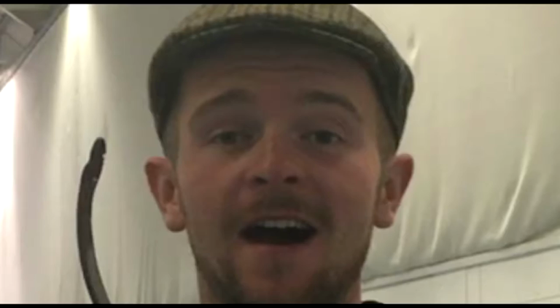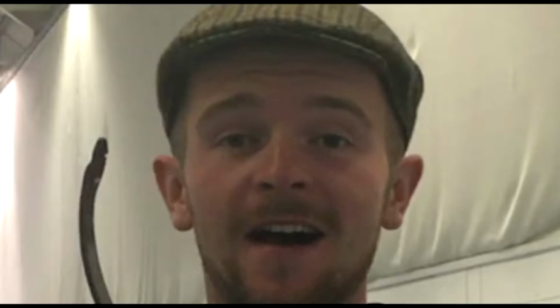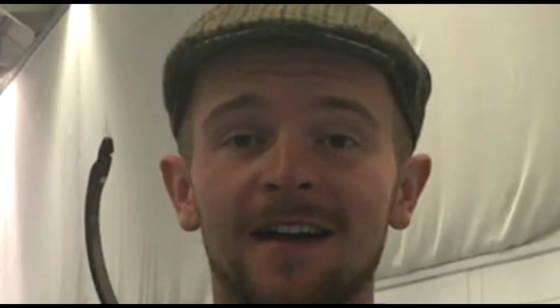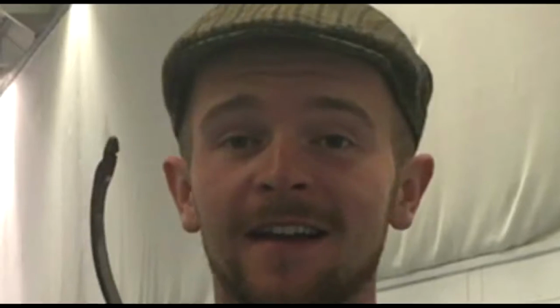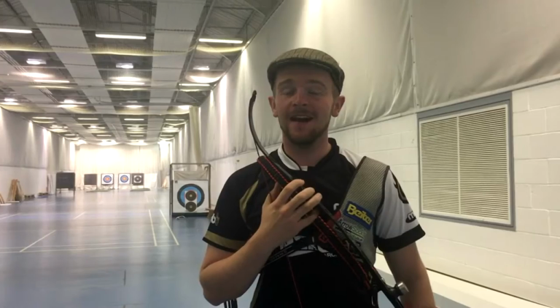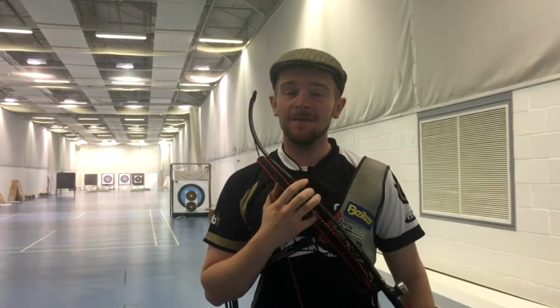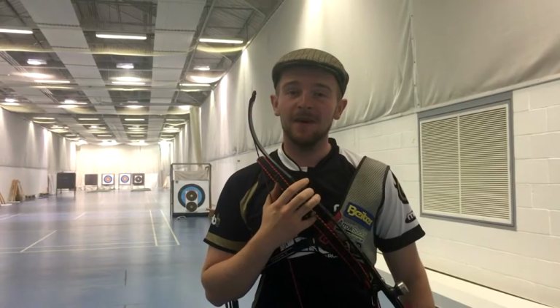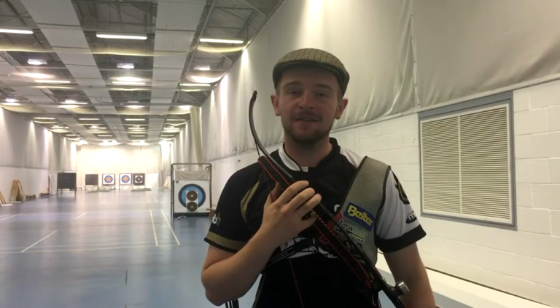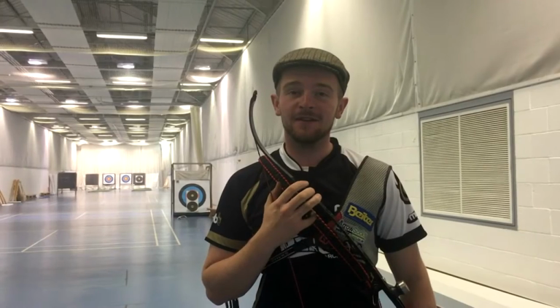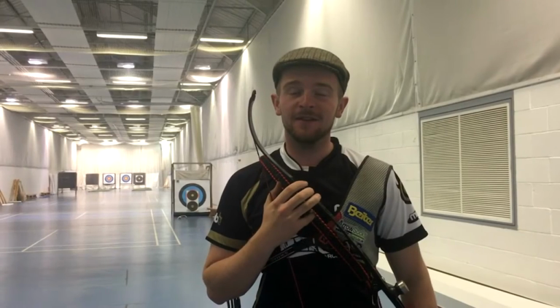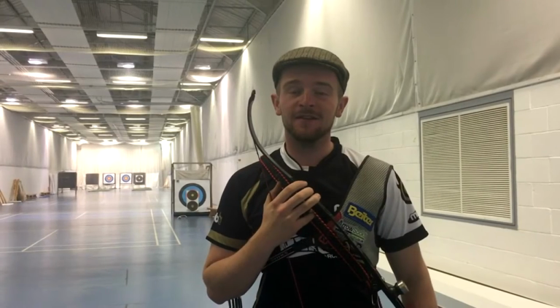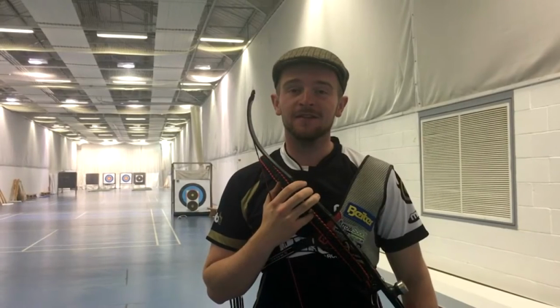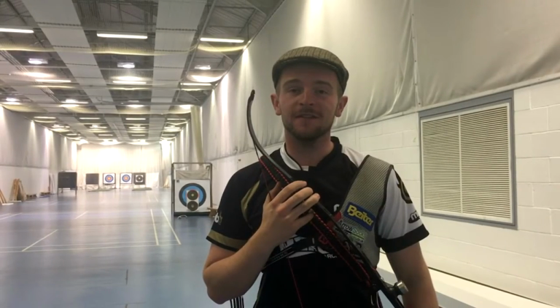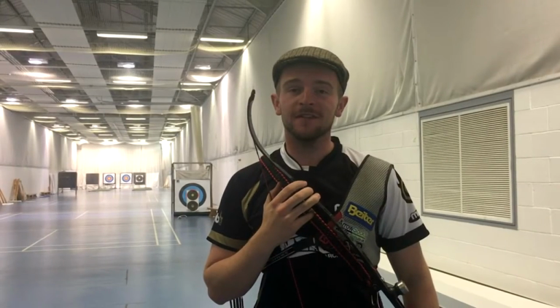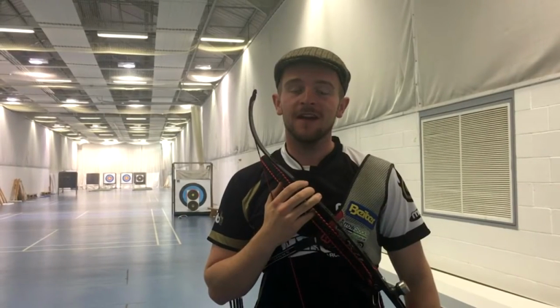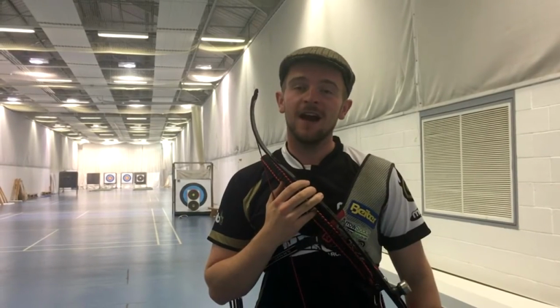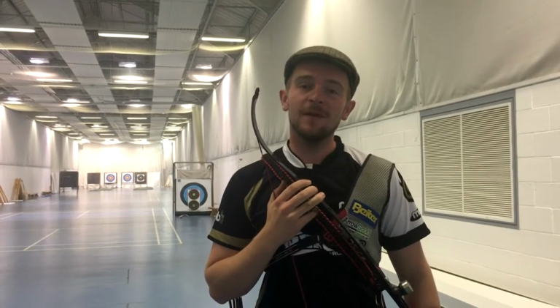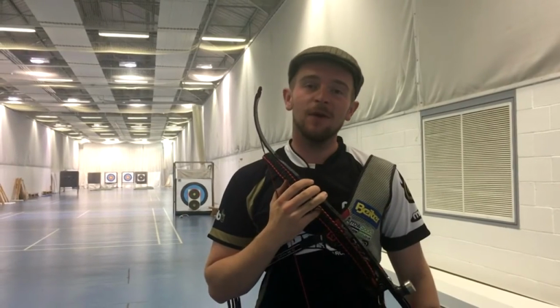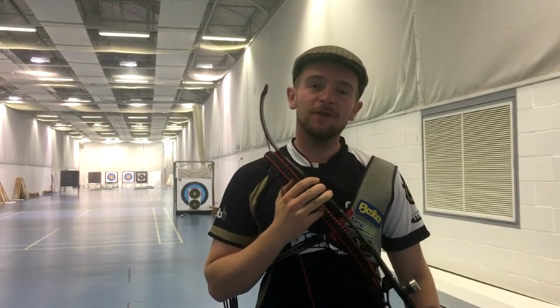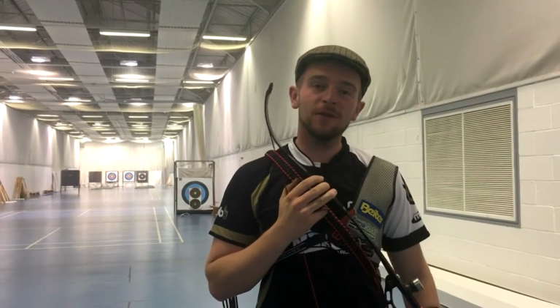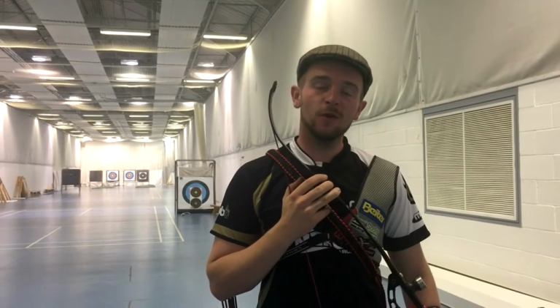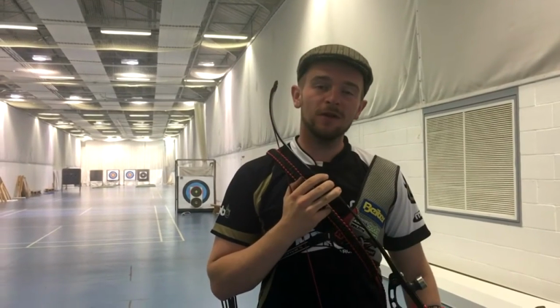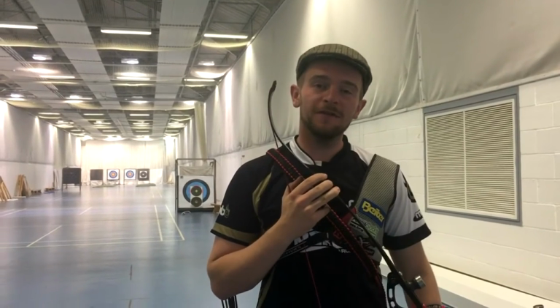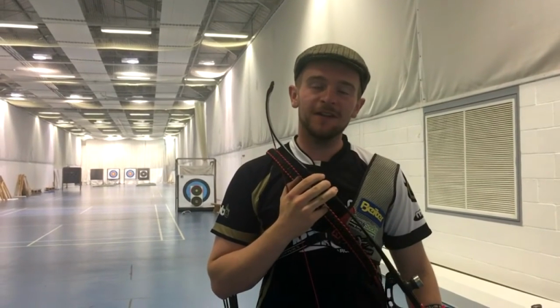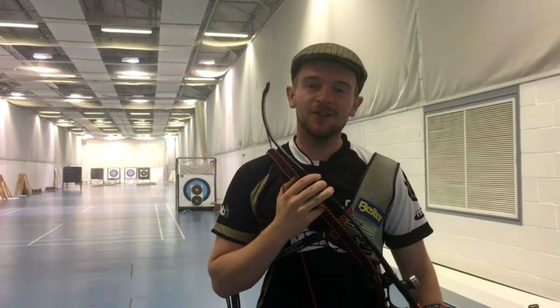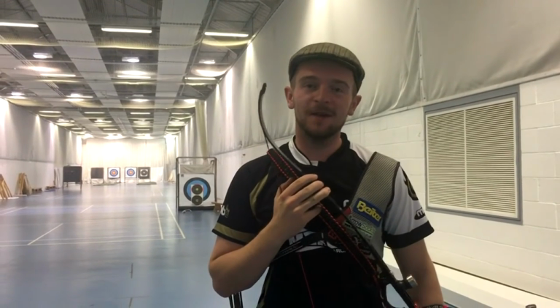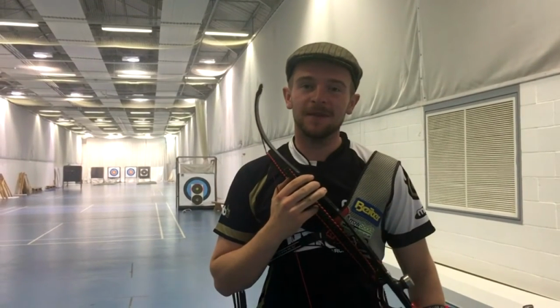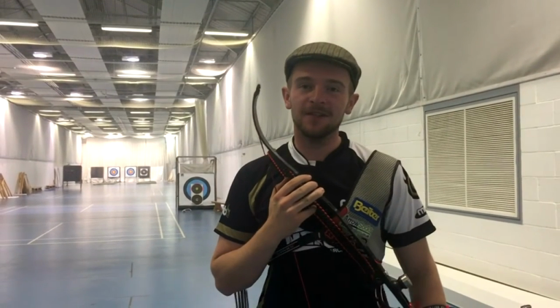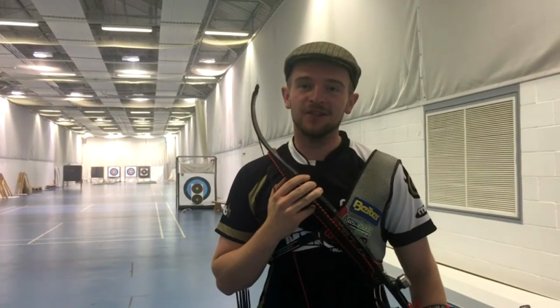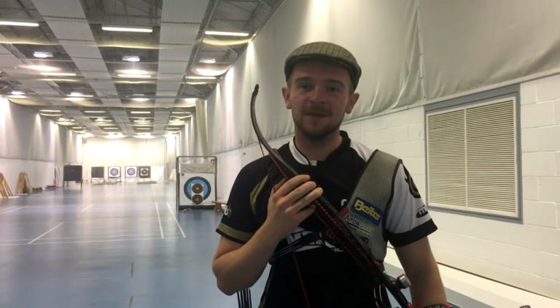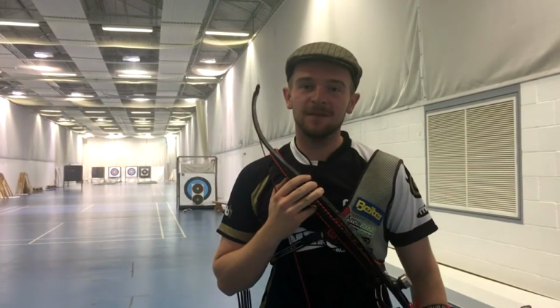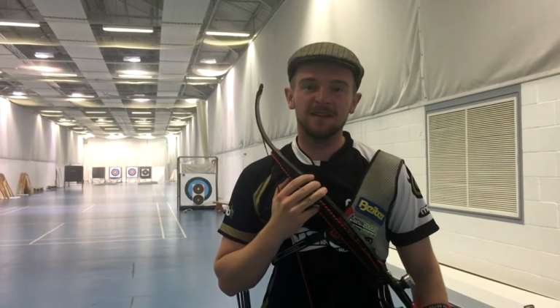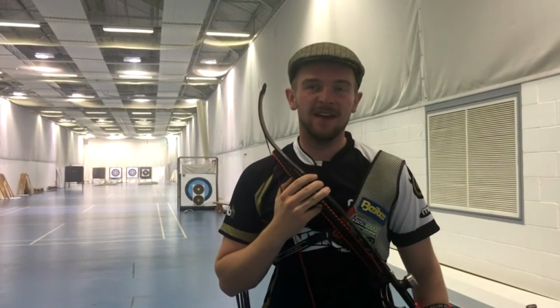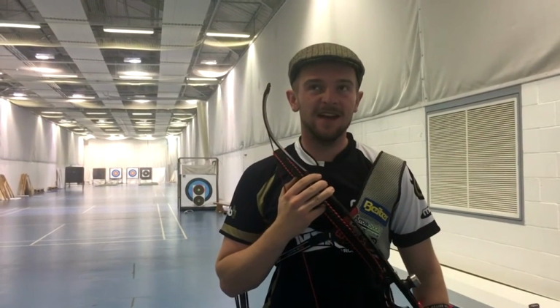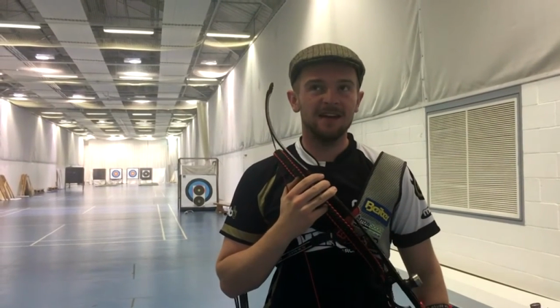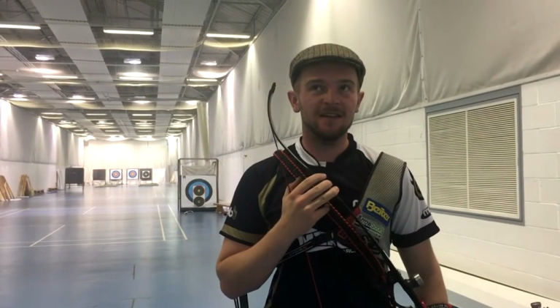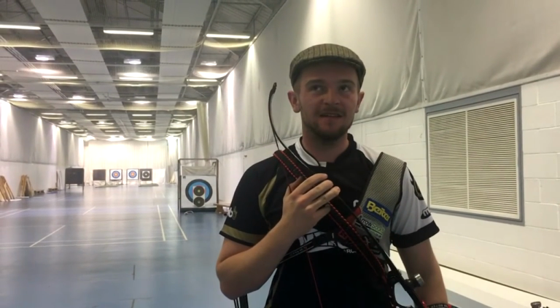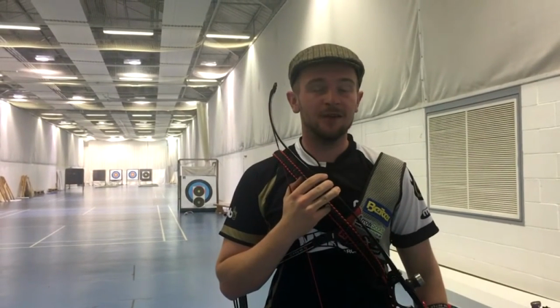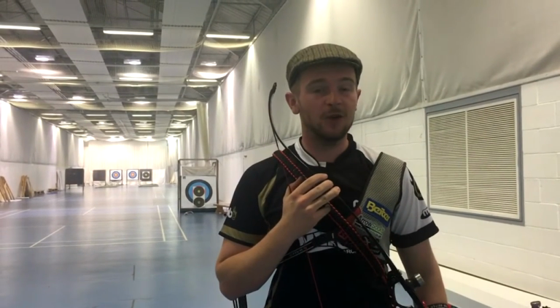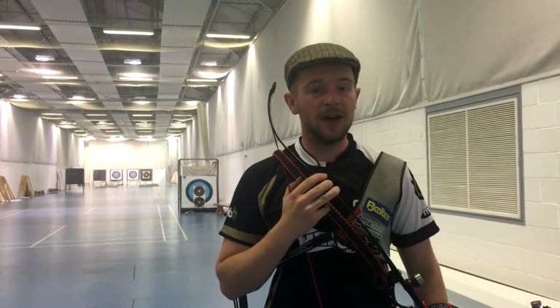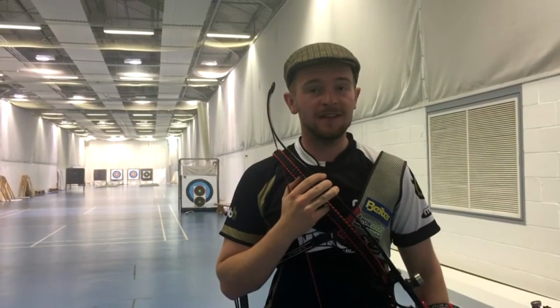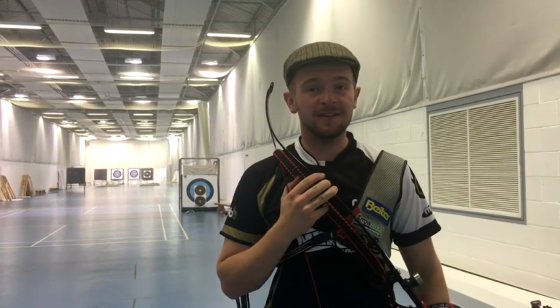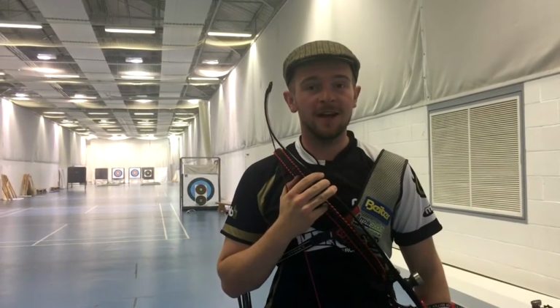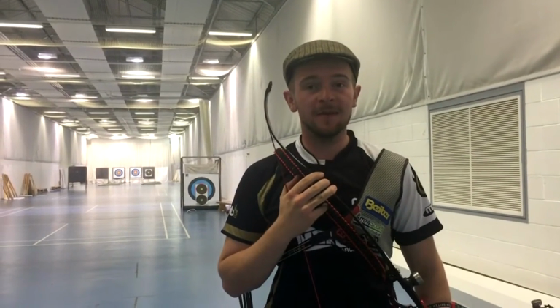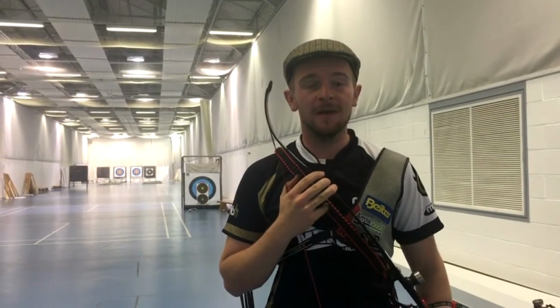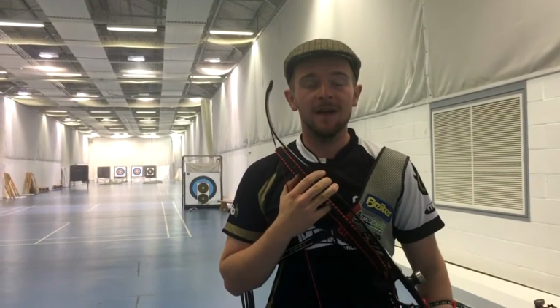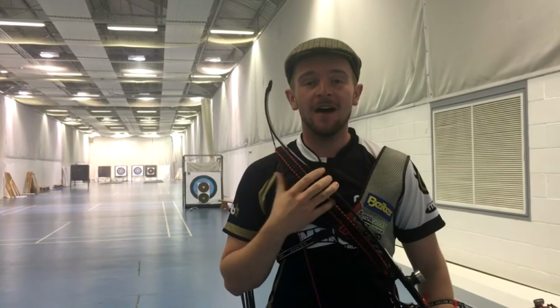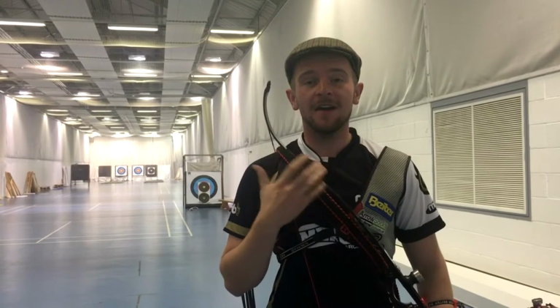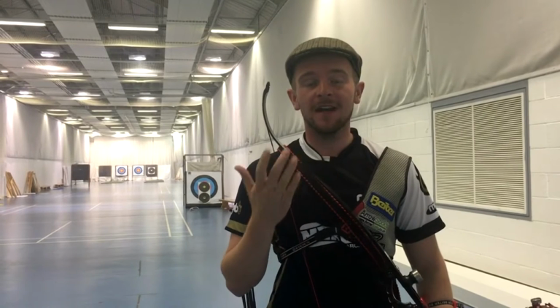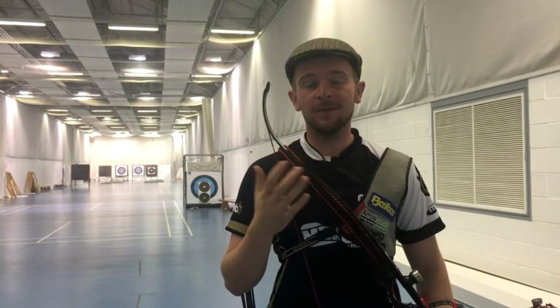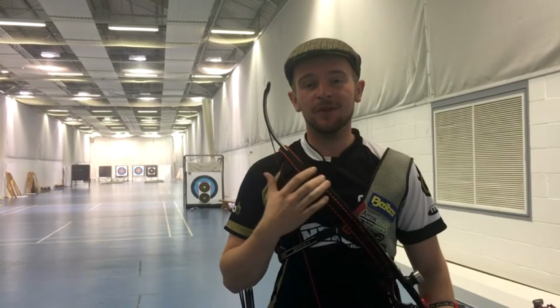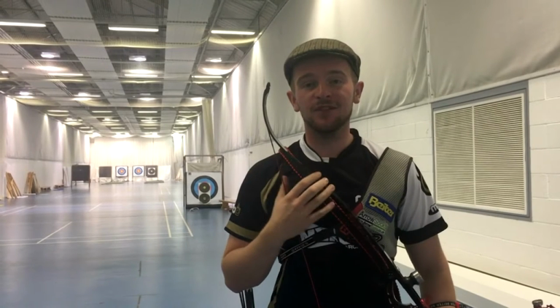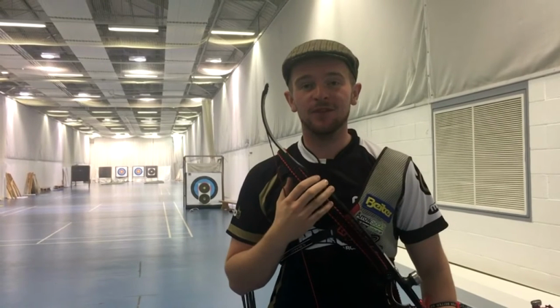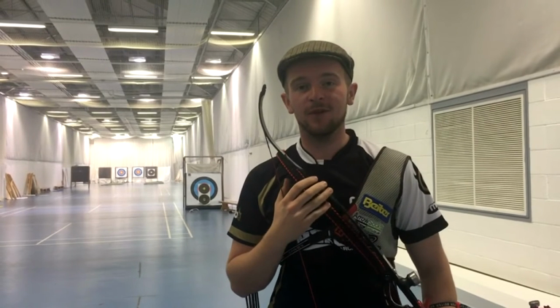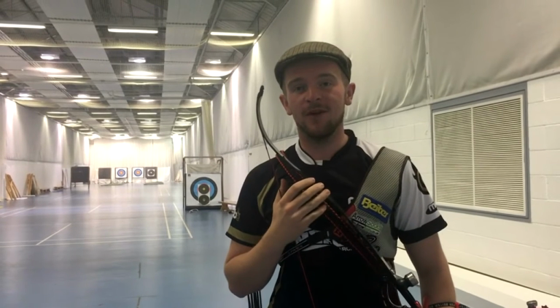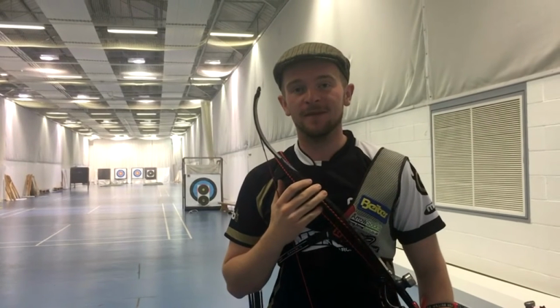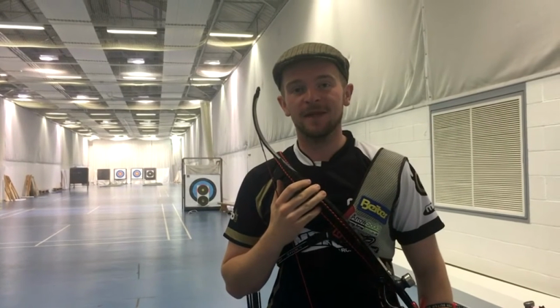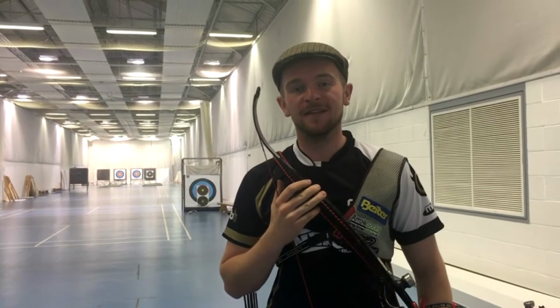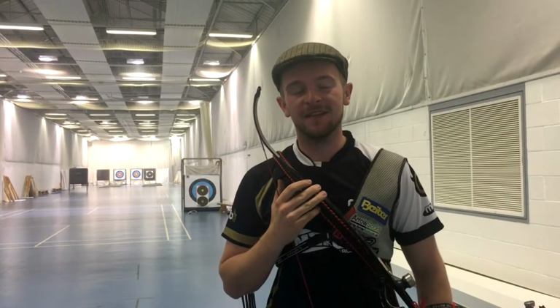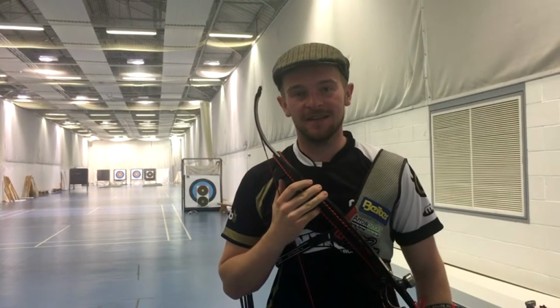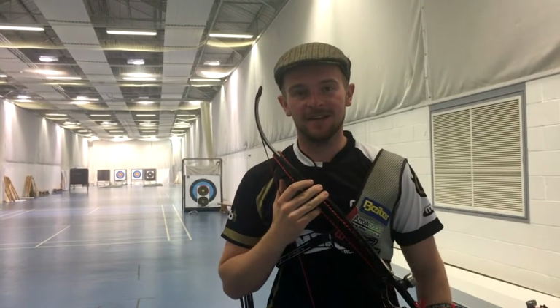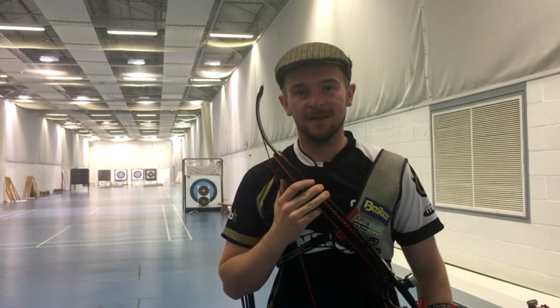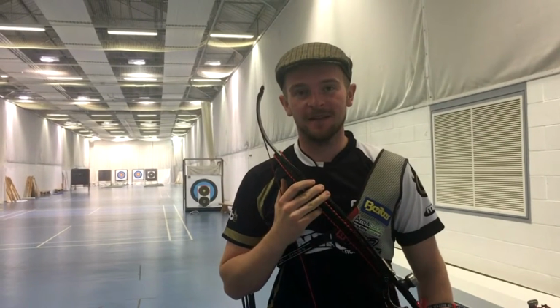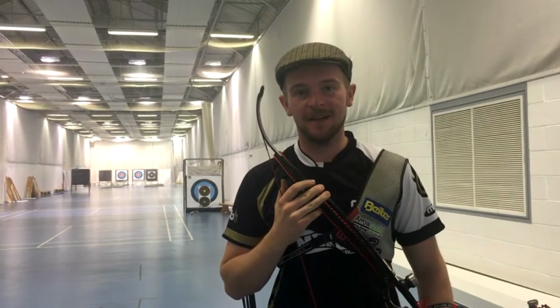Hi, I'm Patrick Houston. I'm off to the World Field Championships in two days time and I'm going to show you how to make a sight tape today.